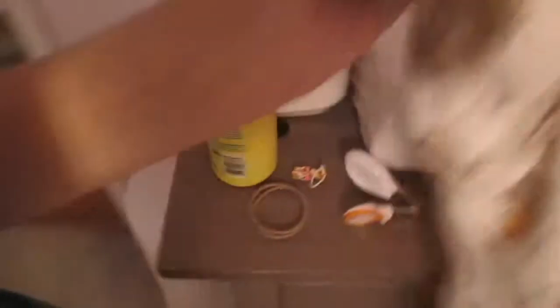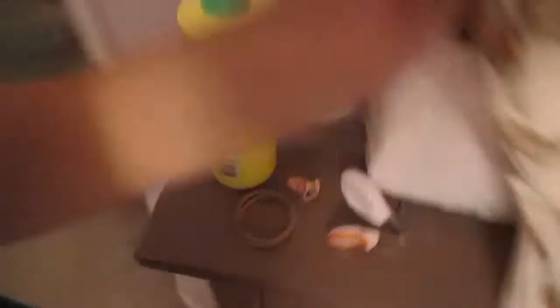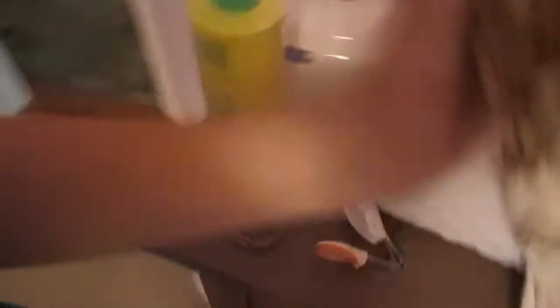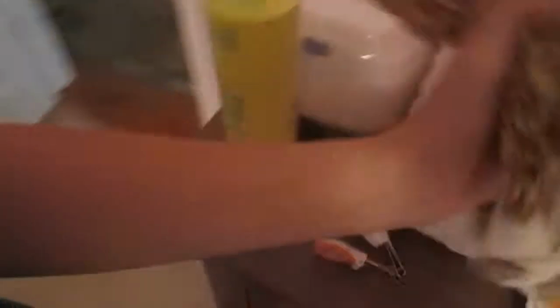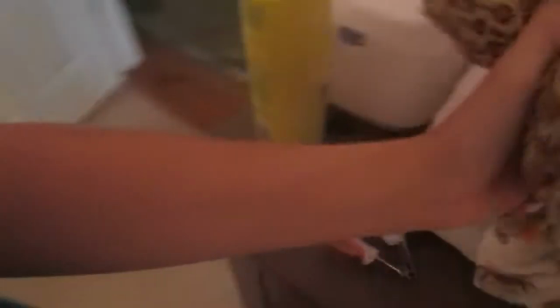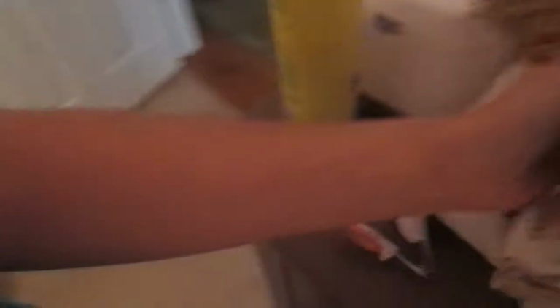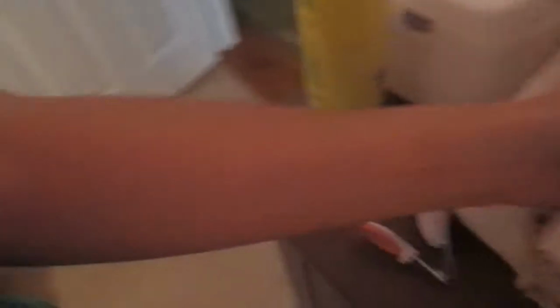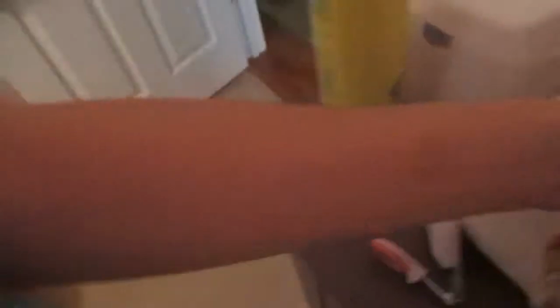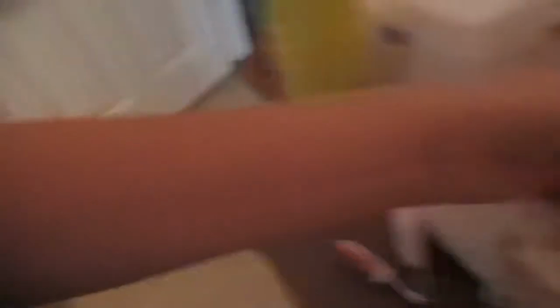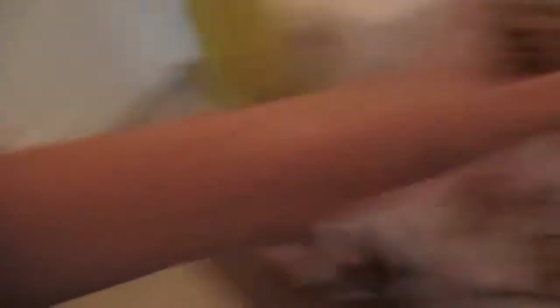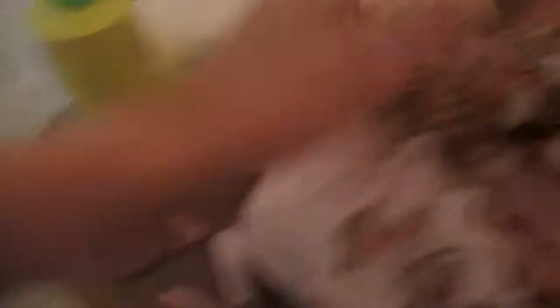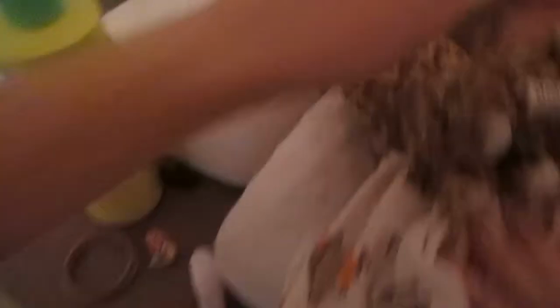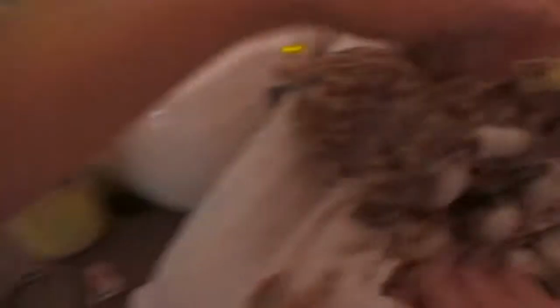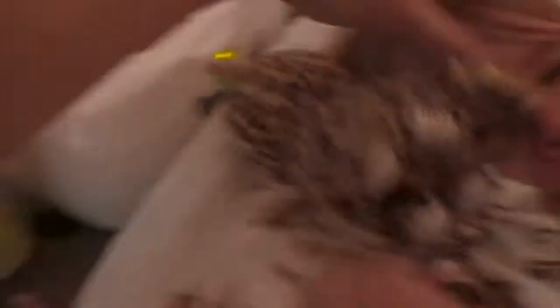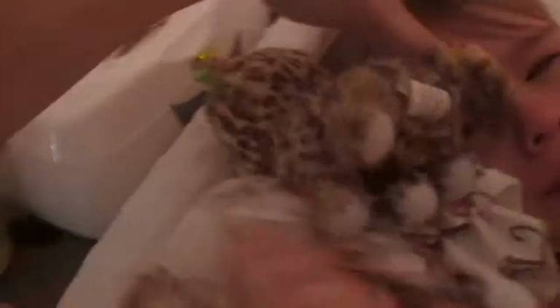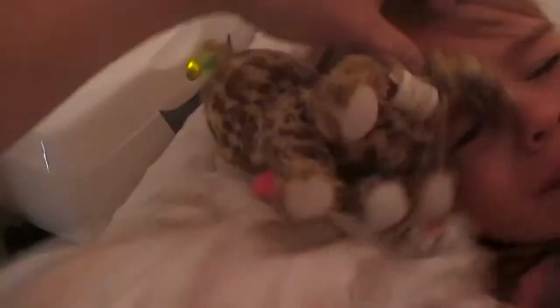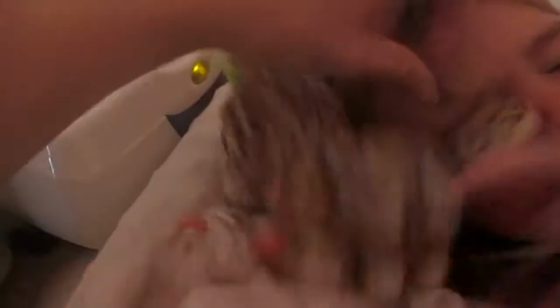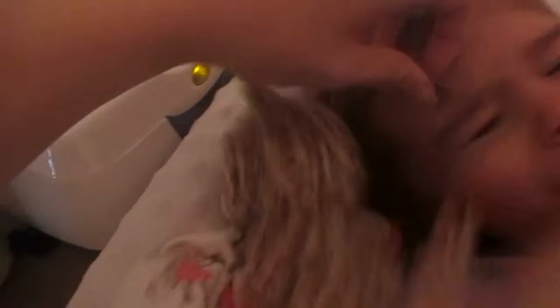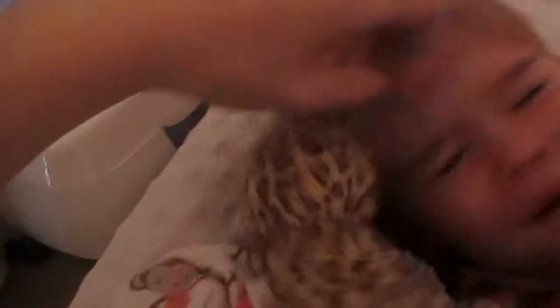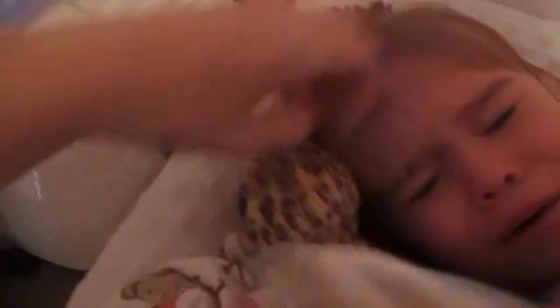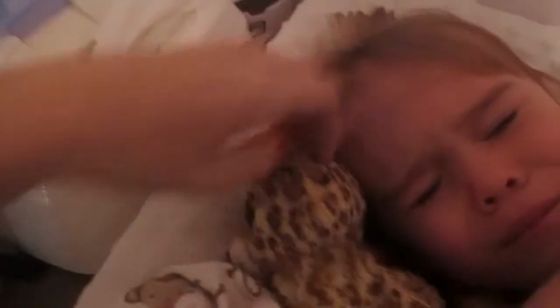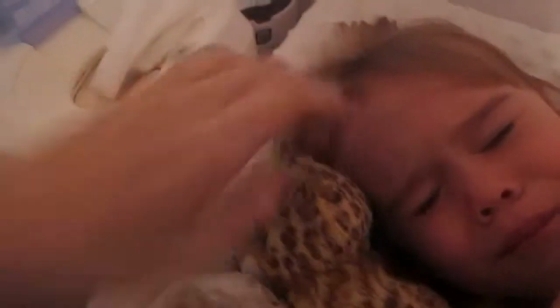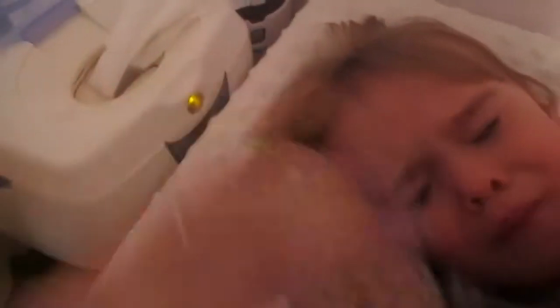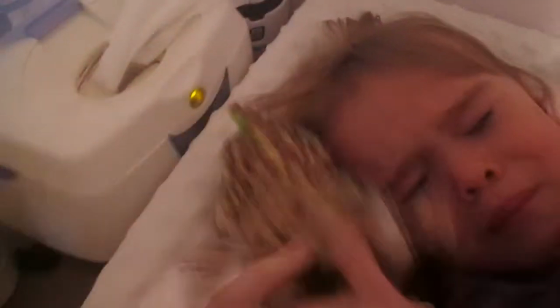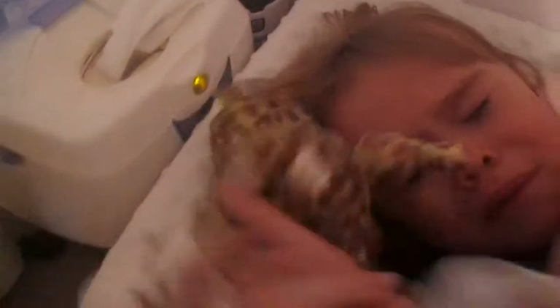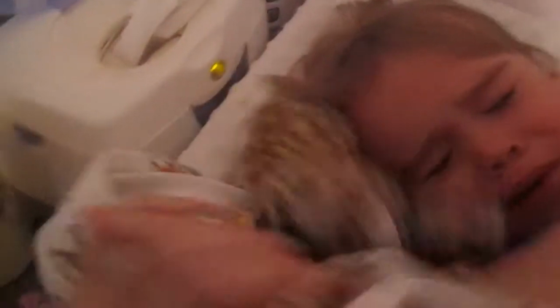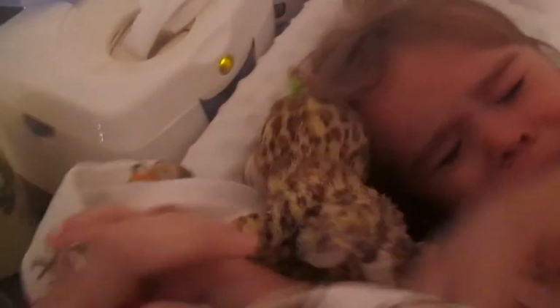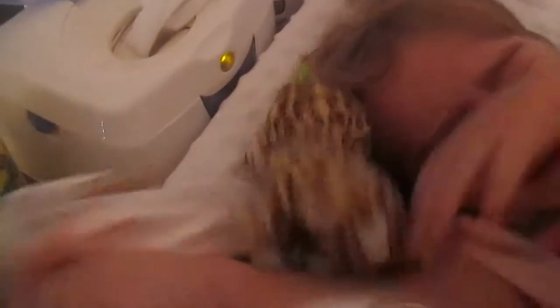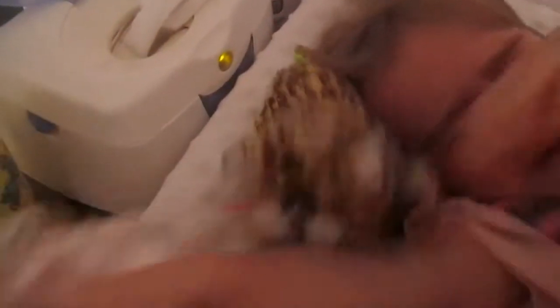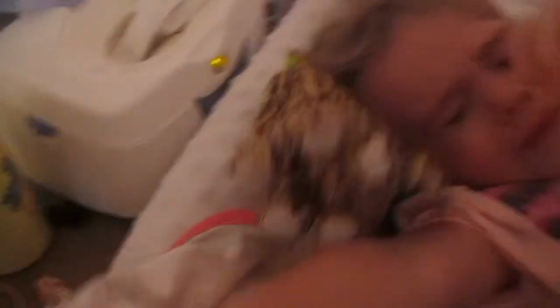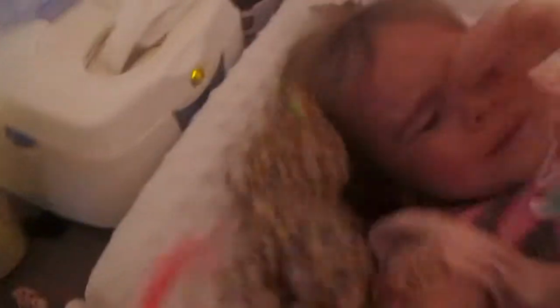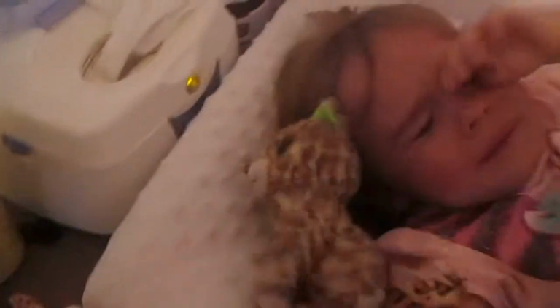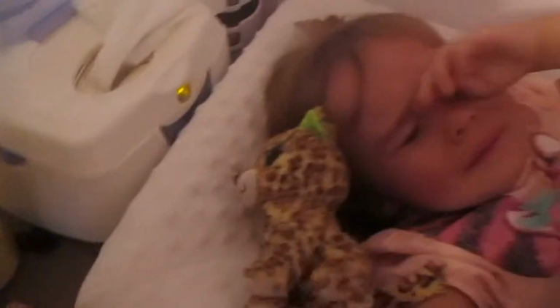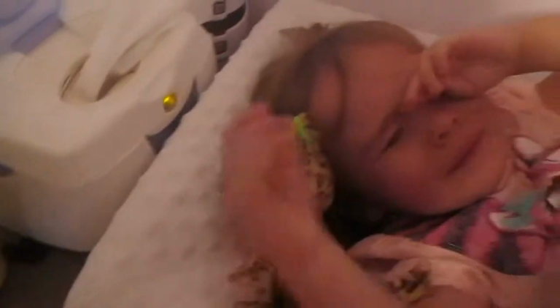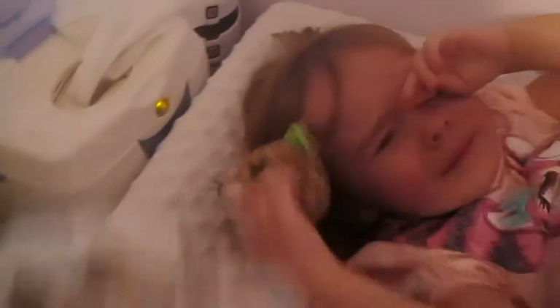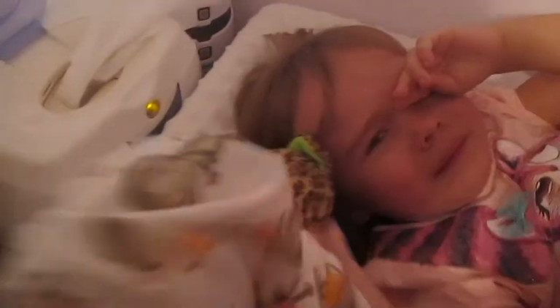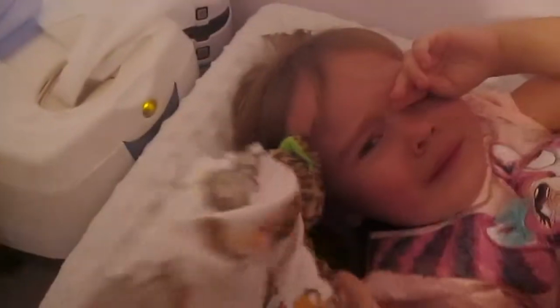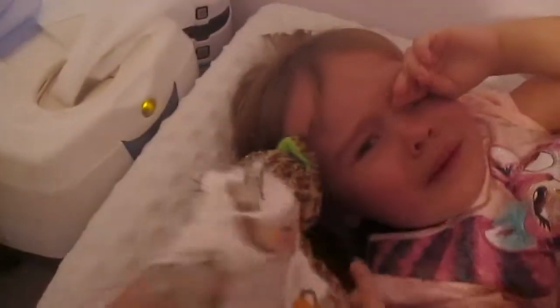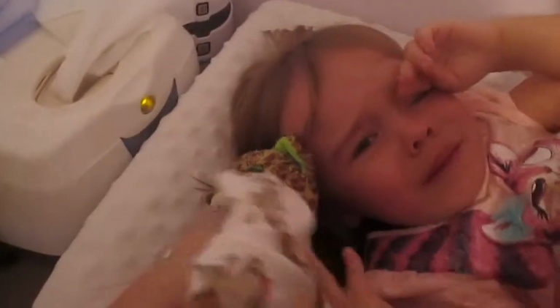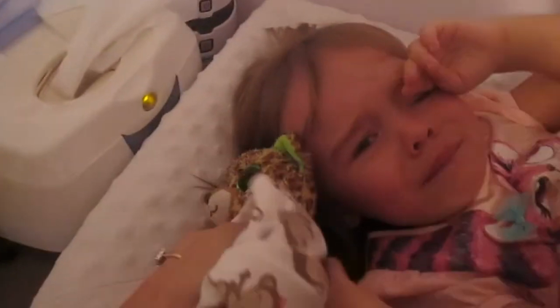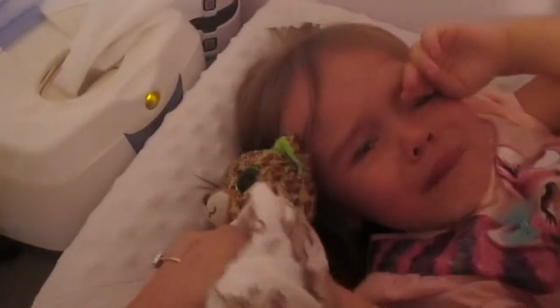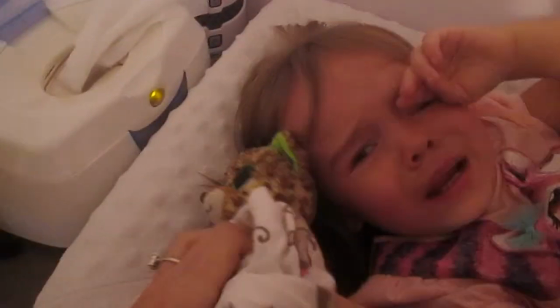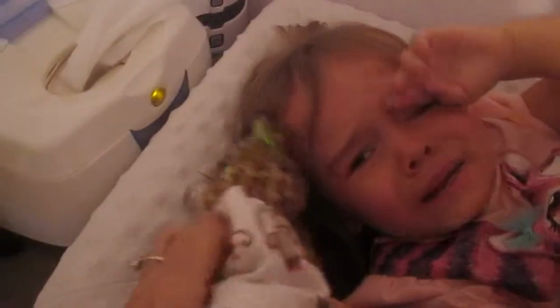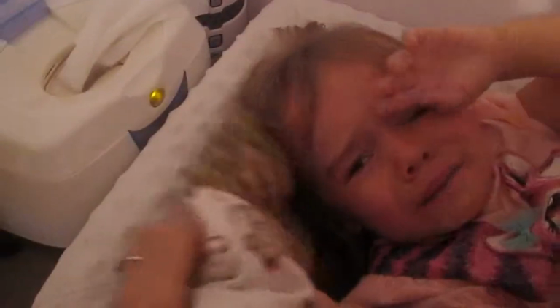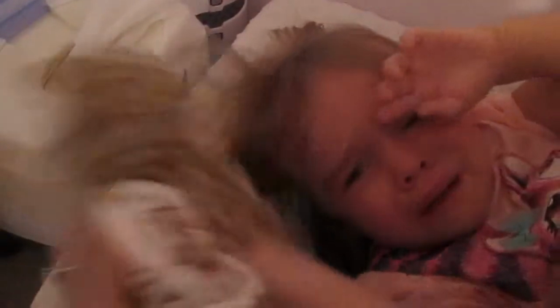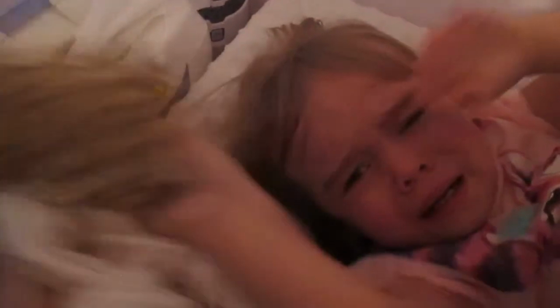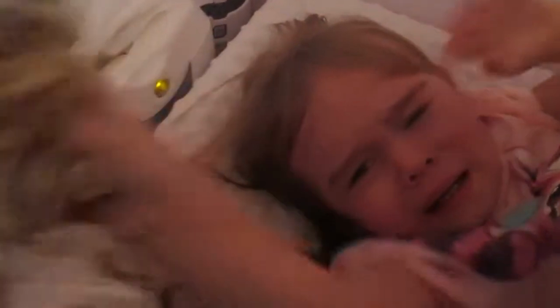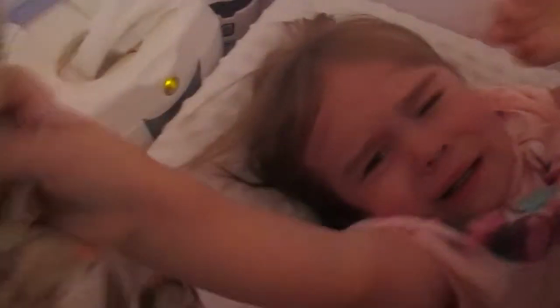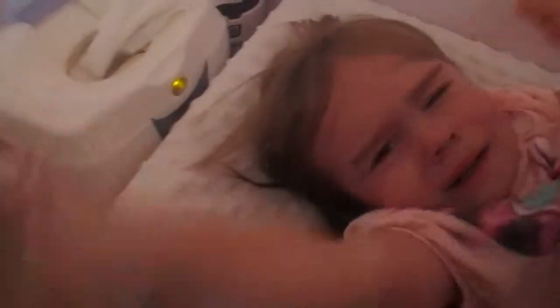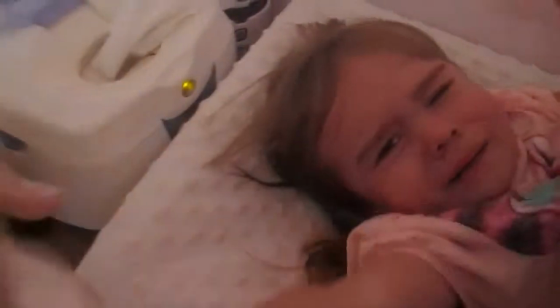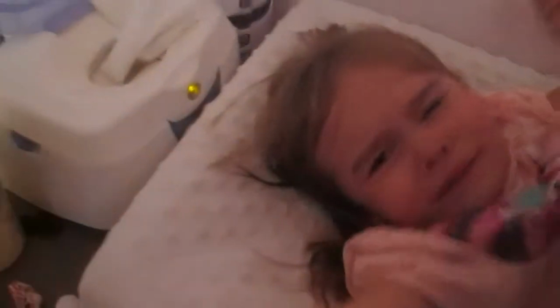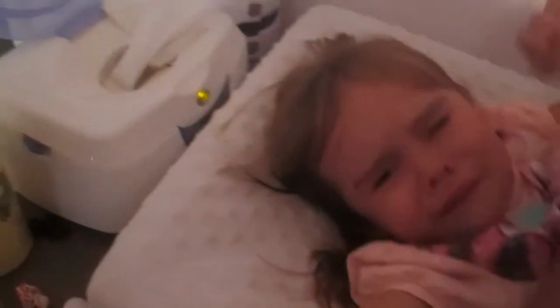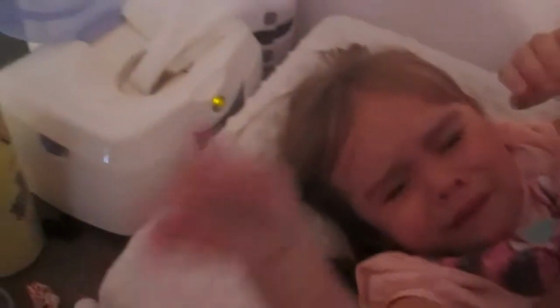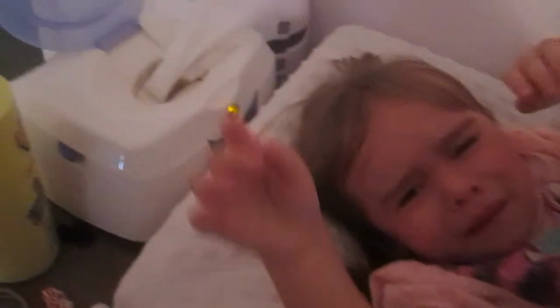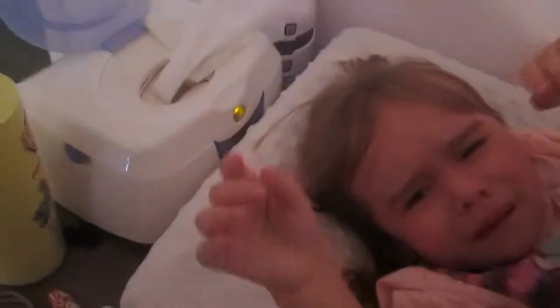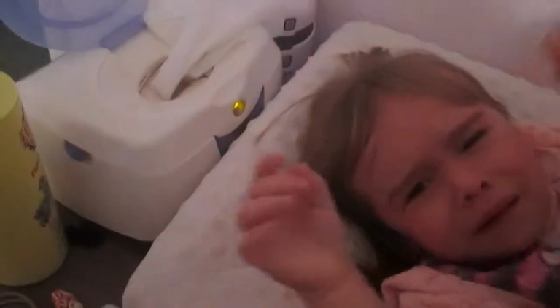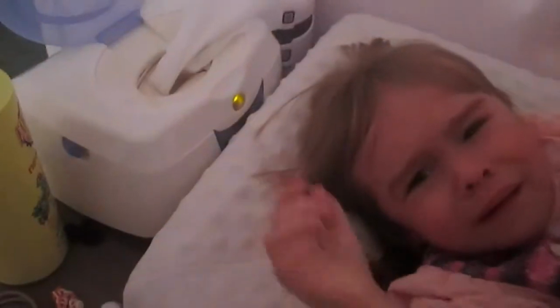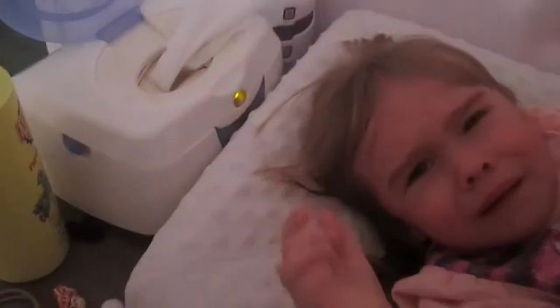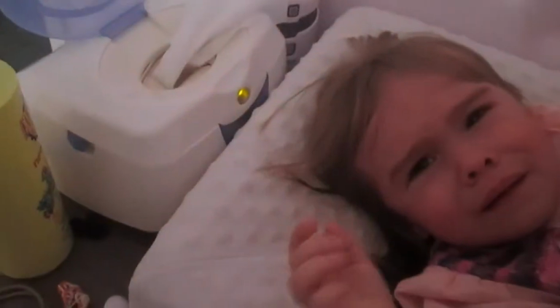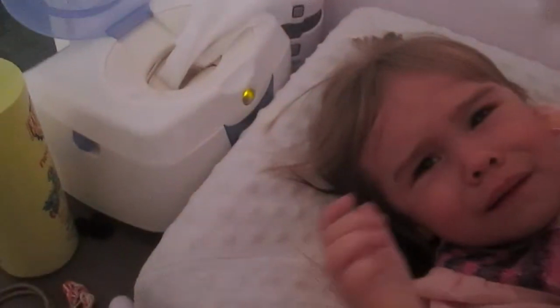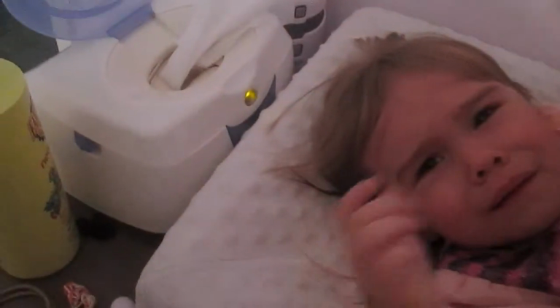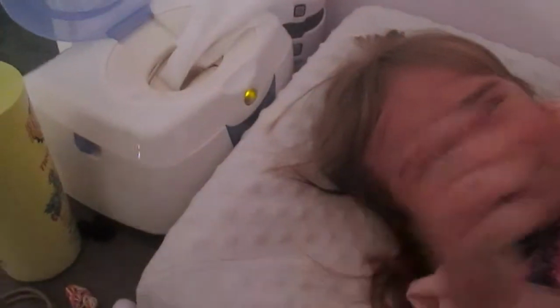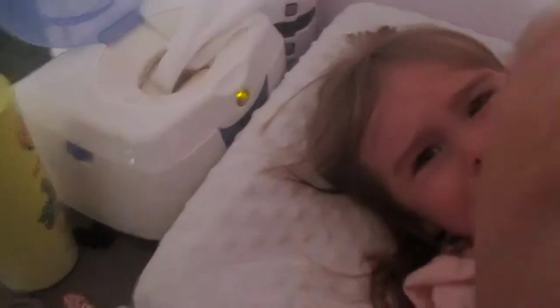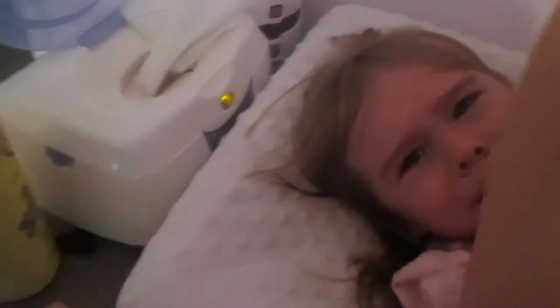My legs! No! My legs! We don't need Rex right now.